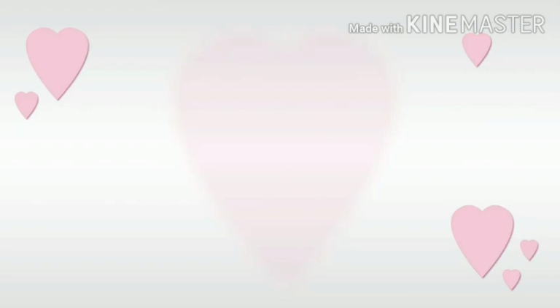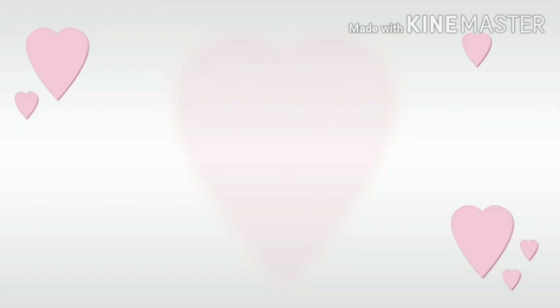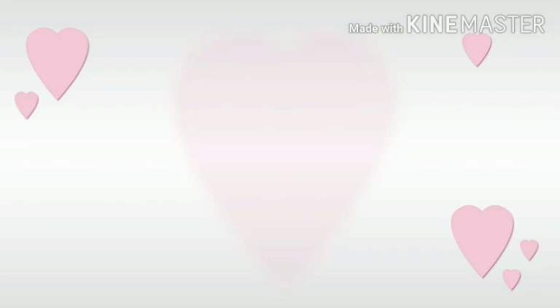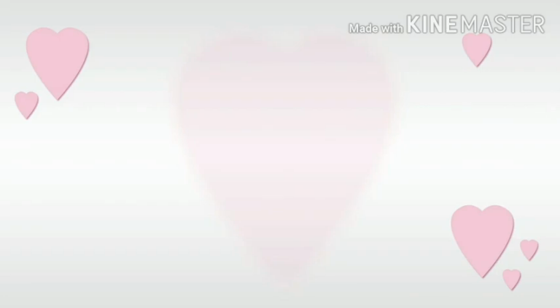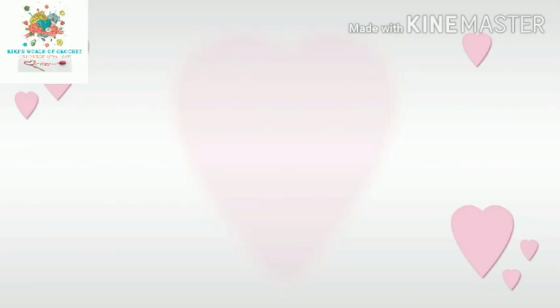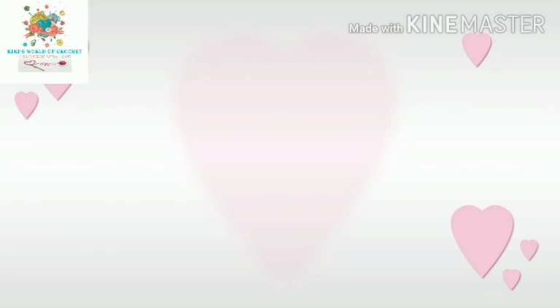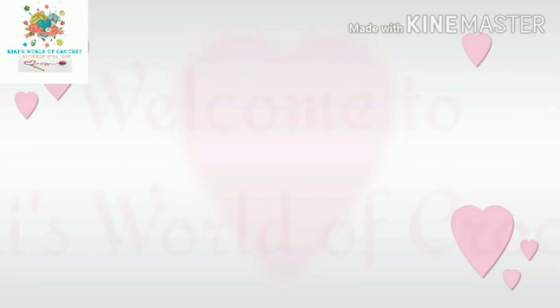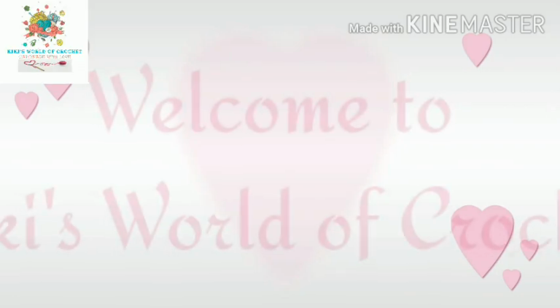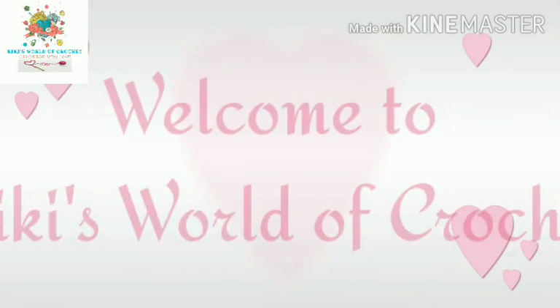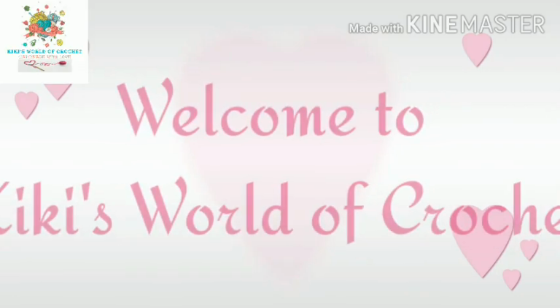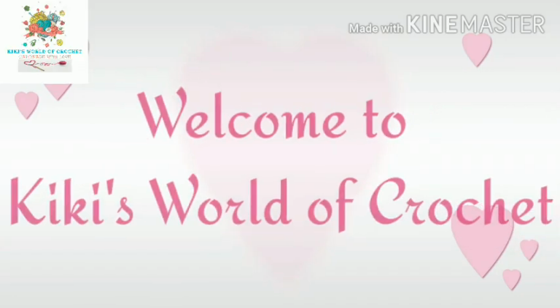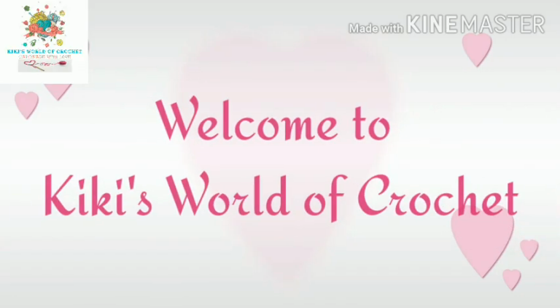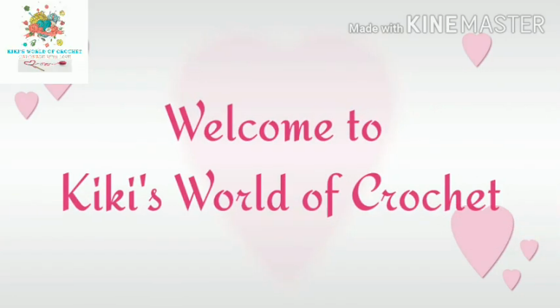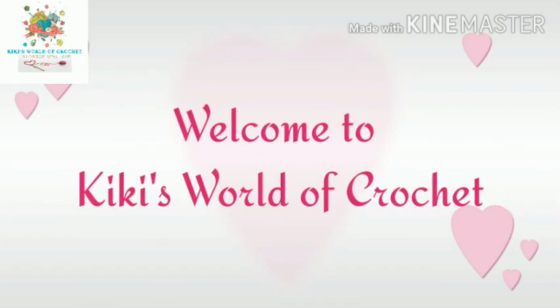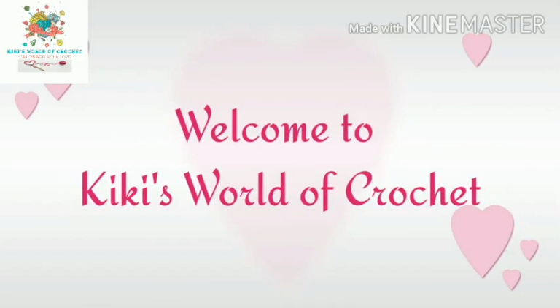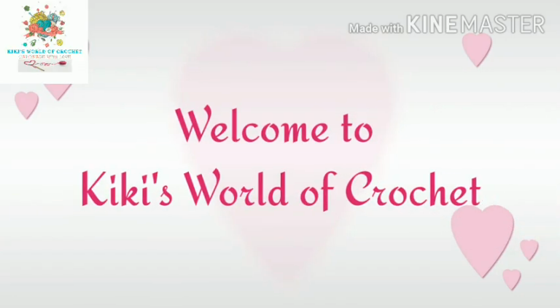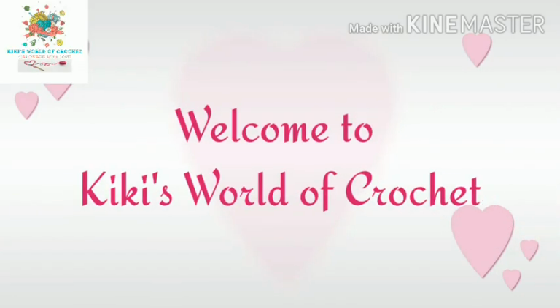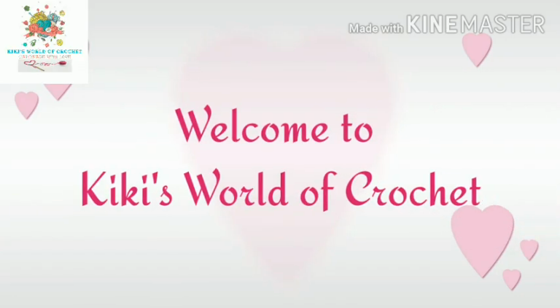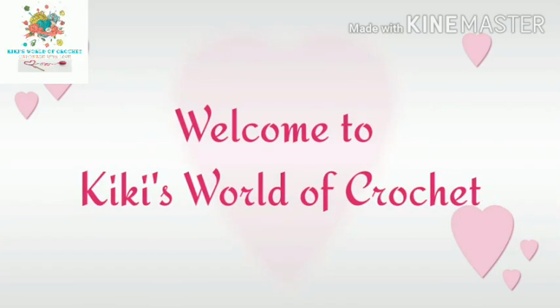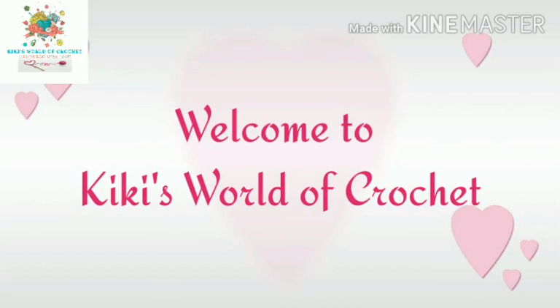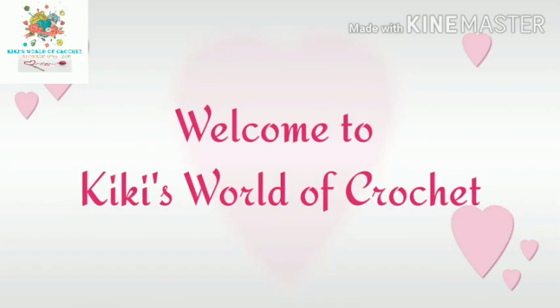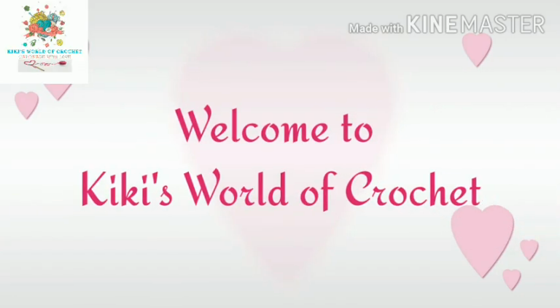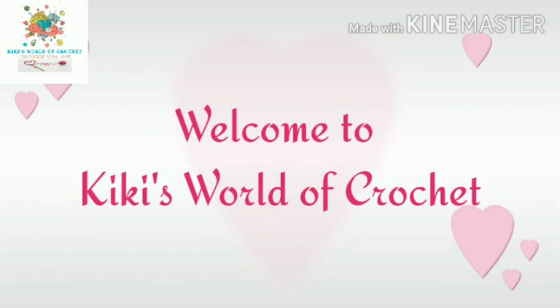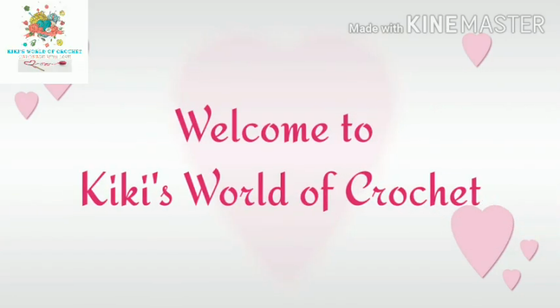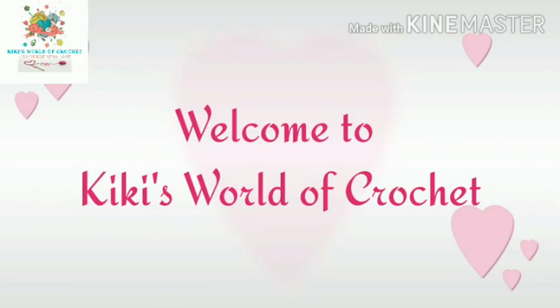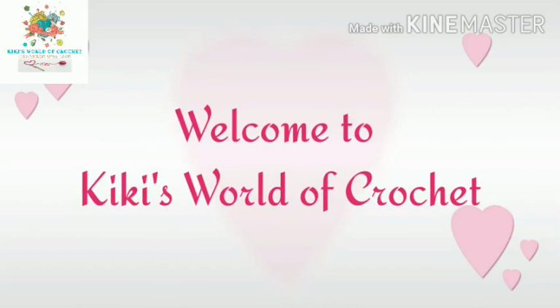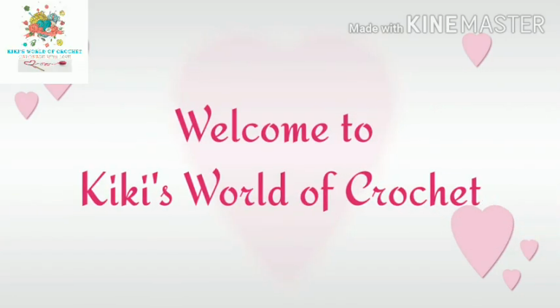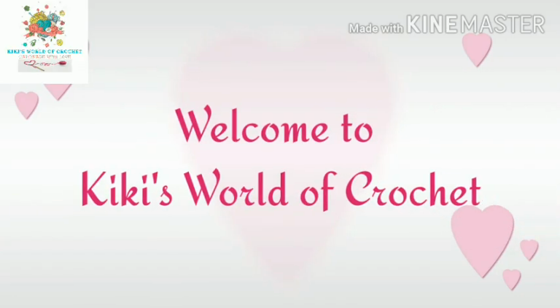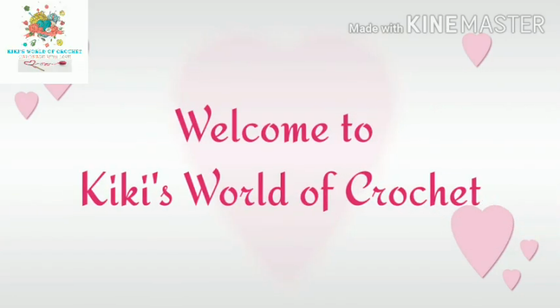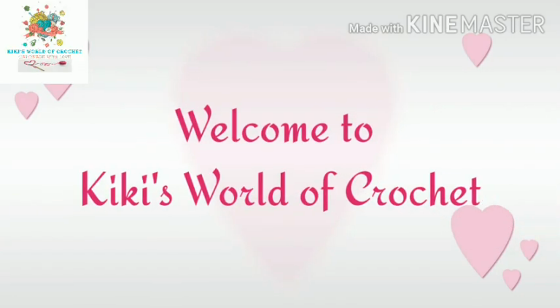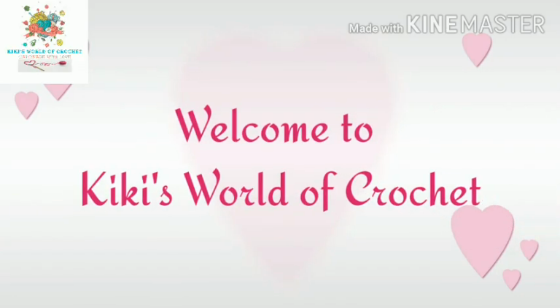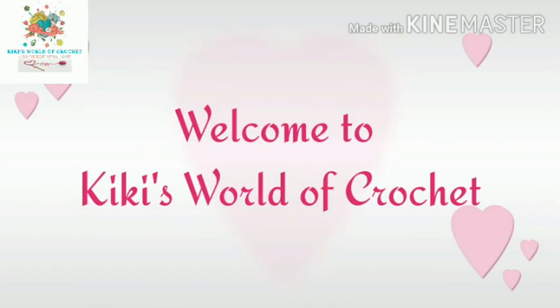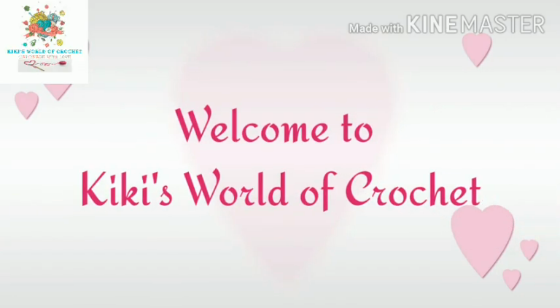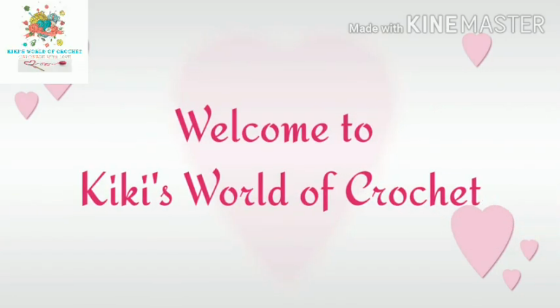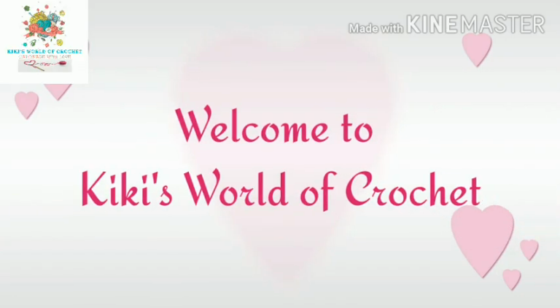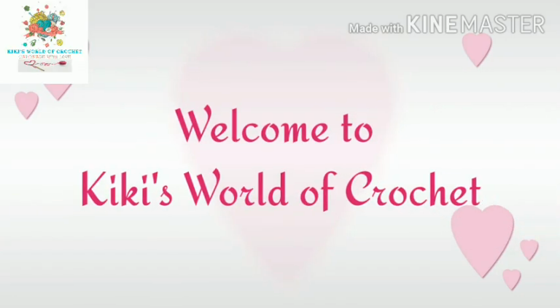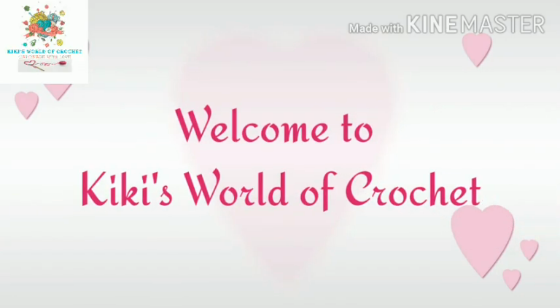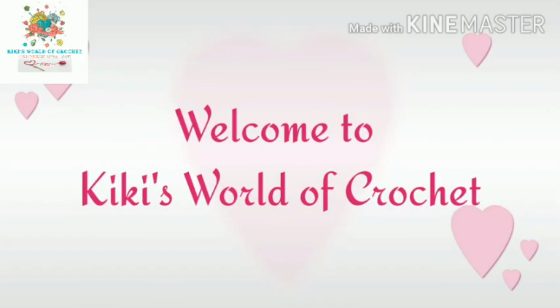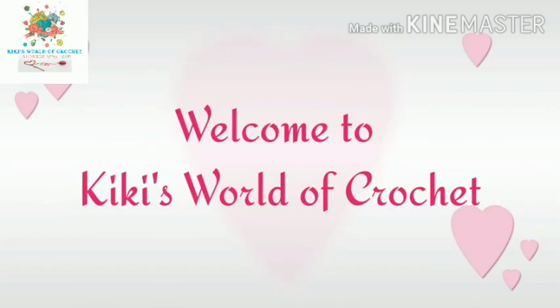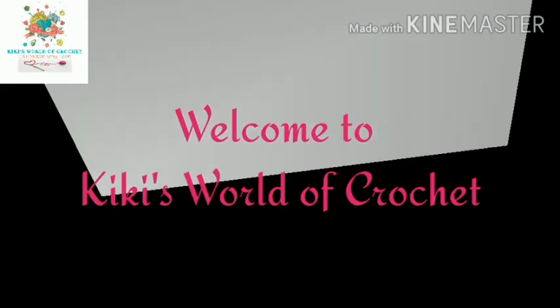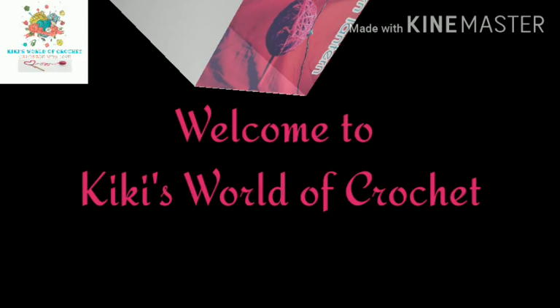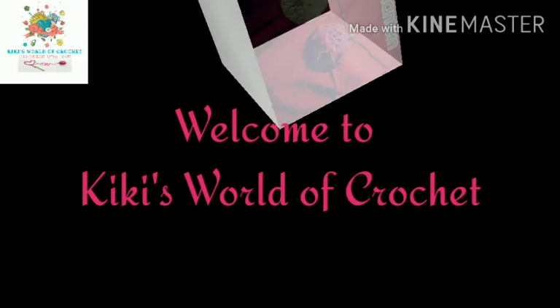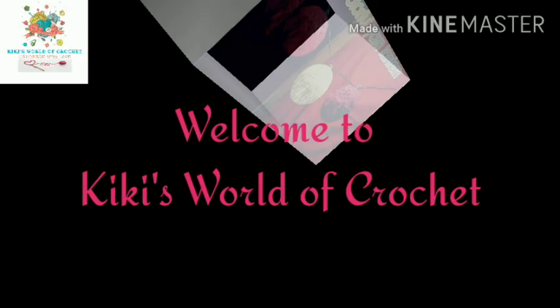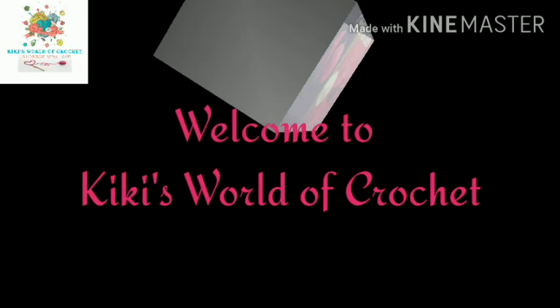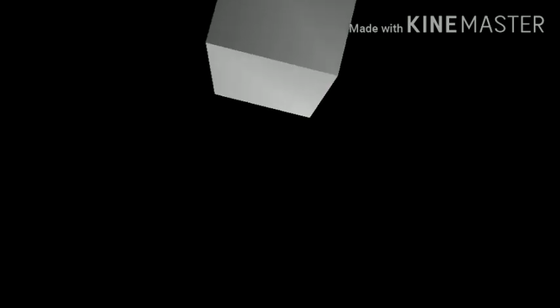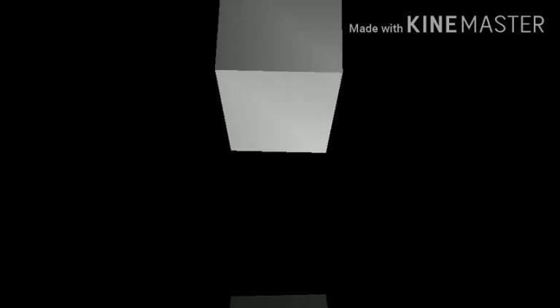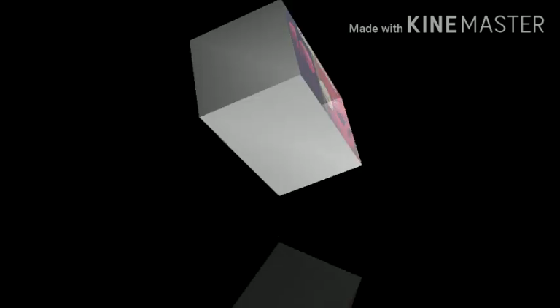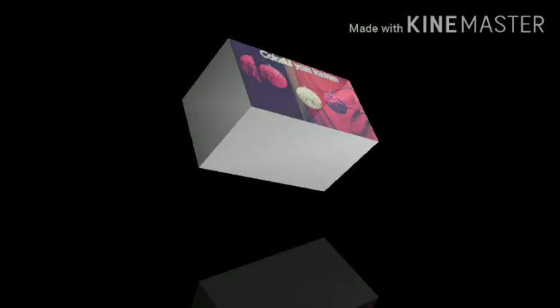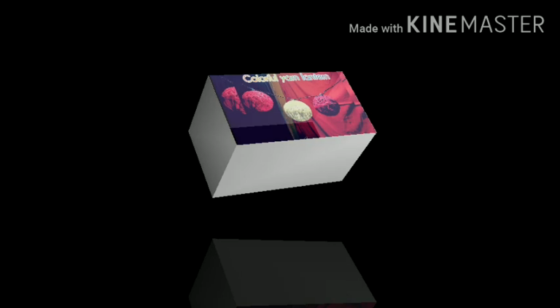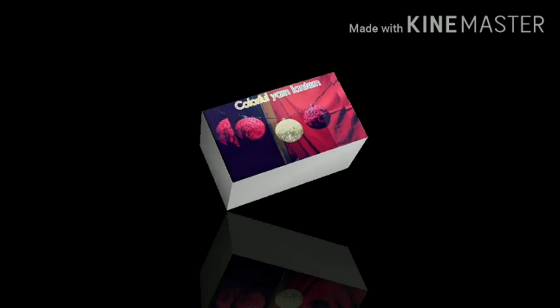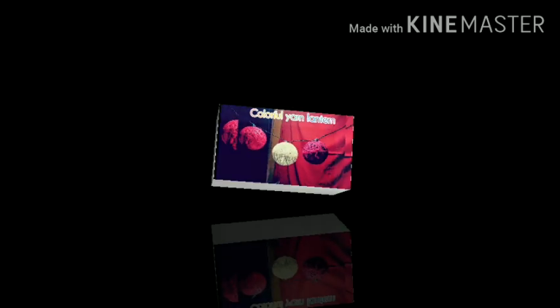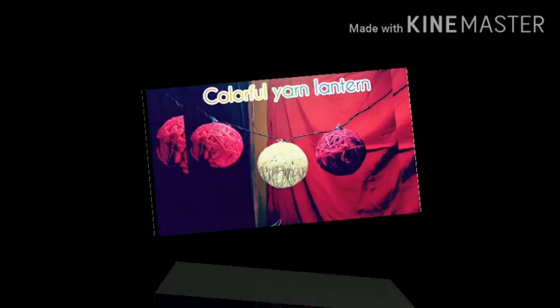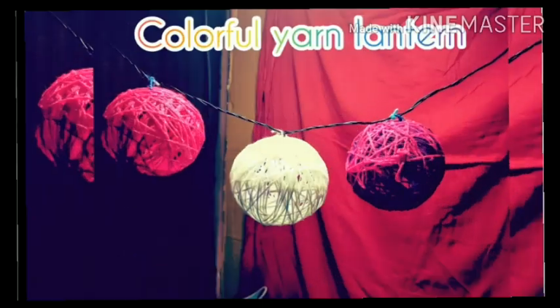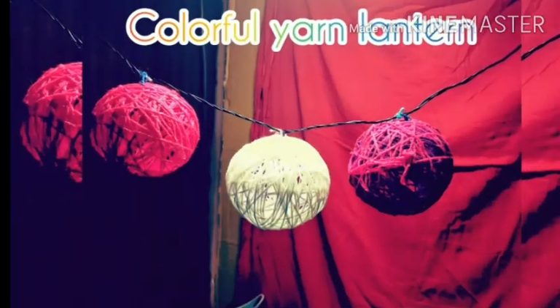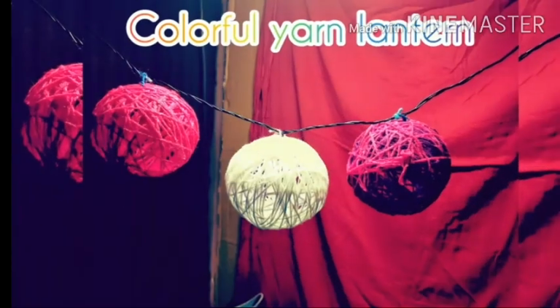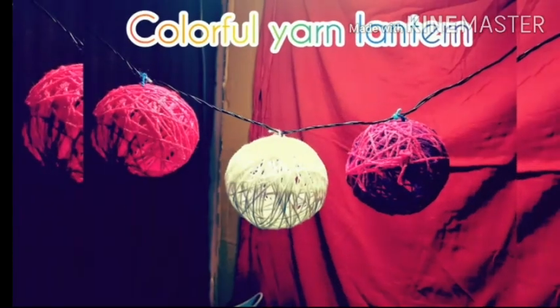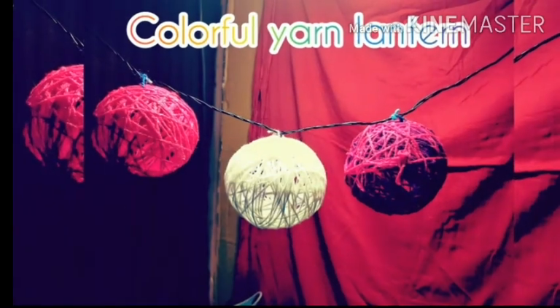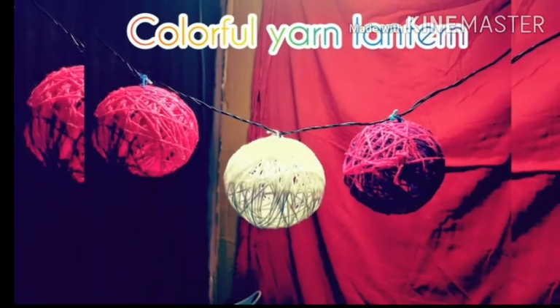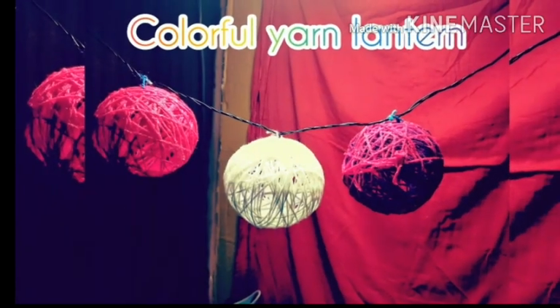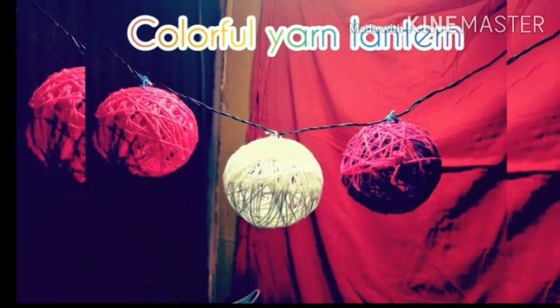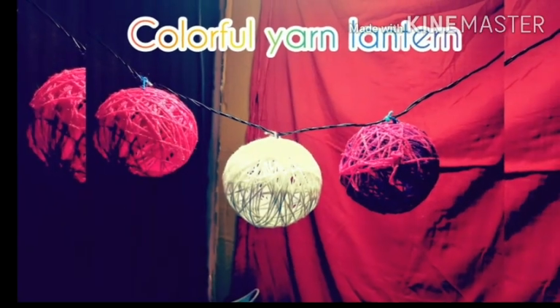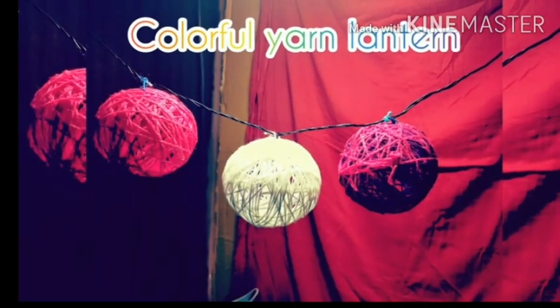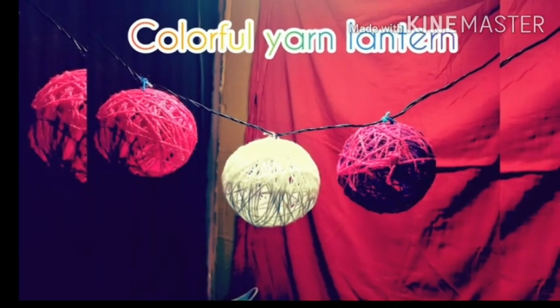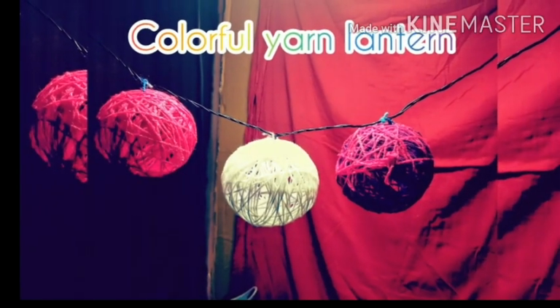Hello friends, welcome to Kiki's World of Kroshut. In this video, we will see a colorful yarn lantern.